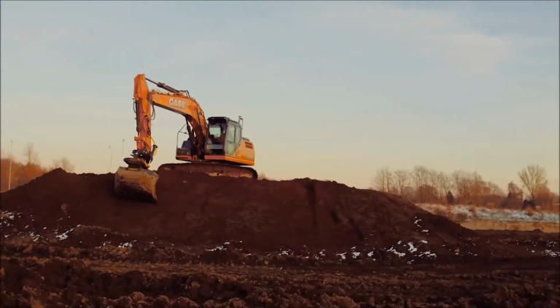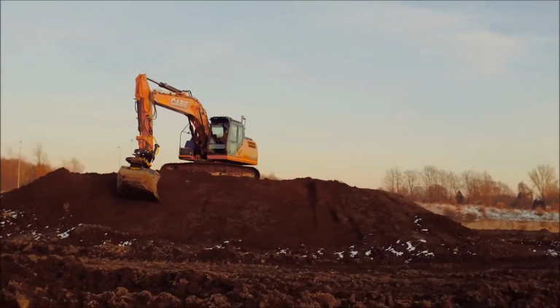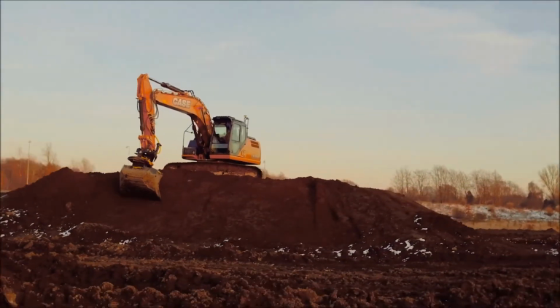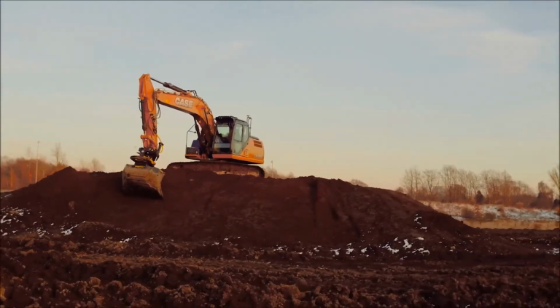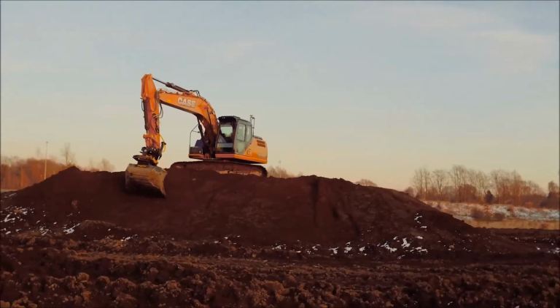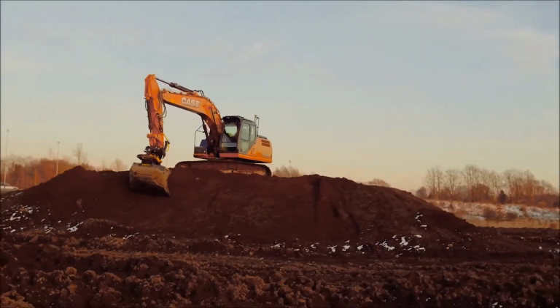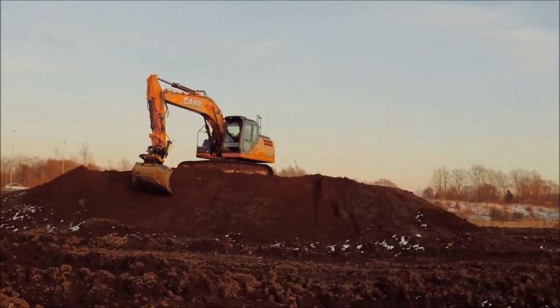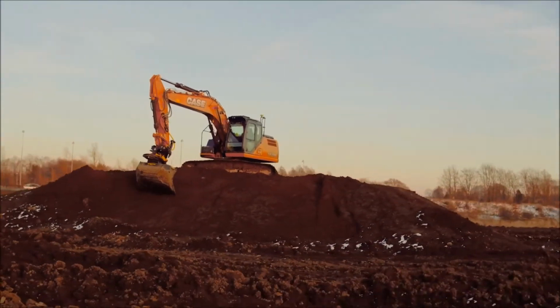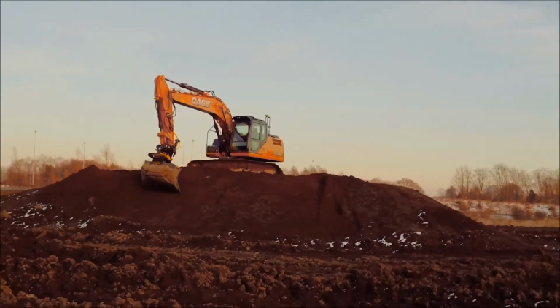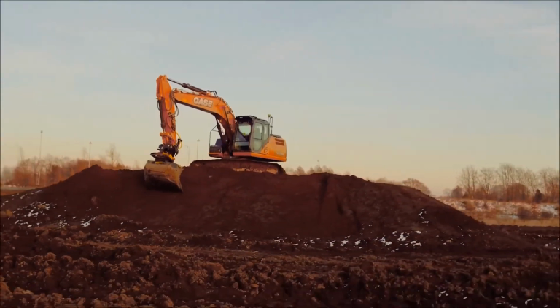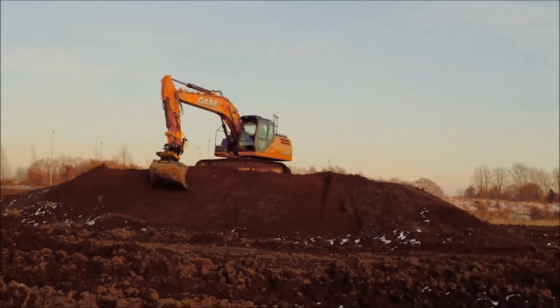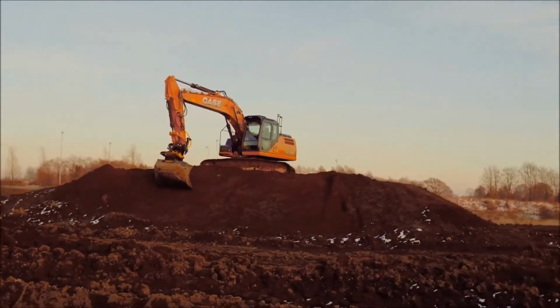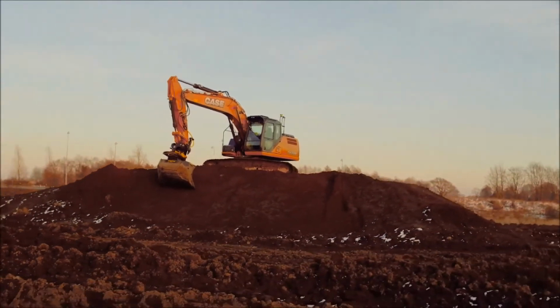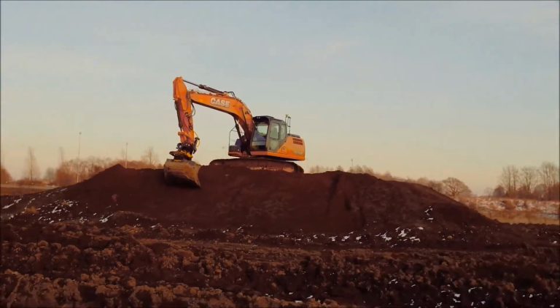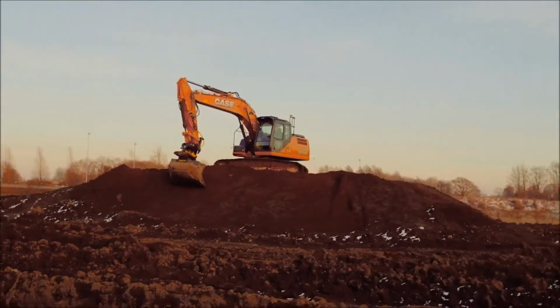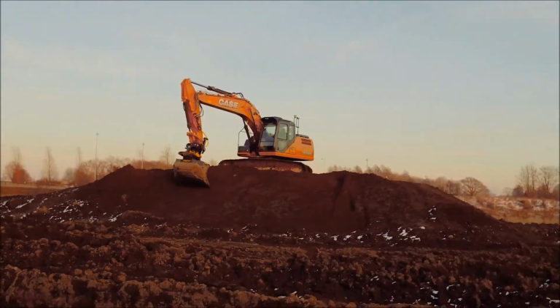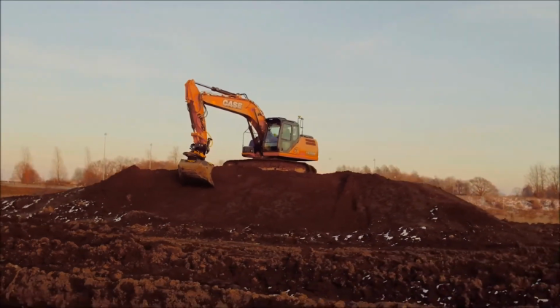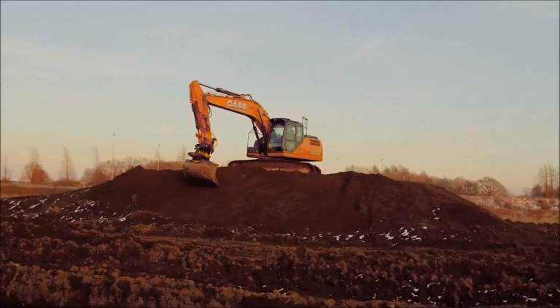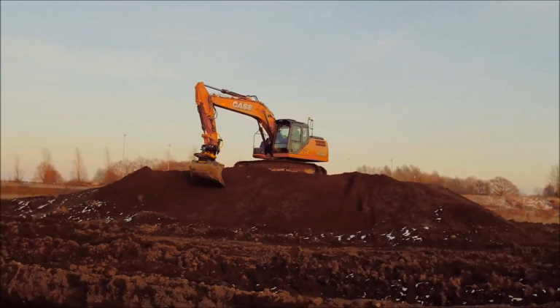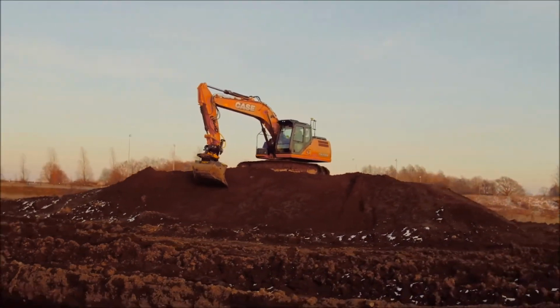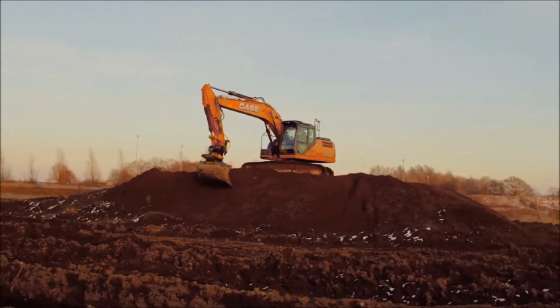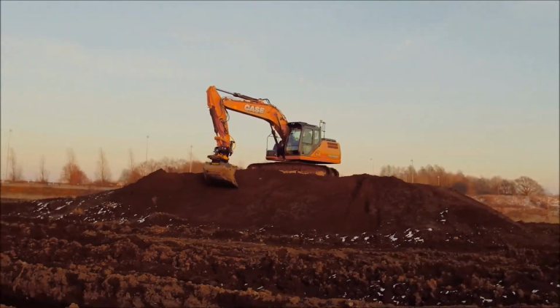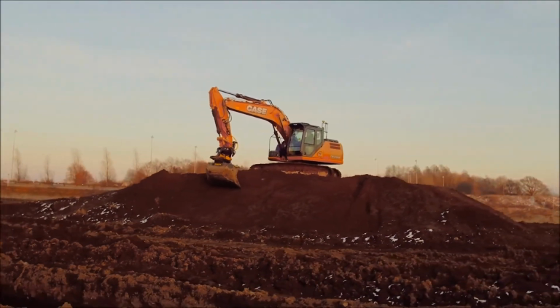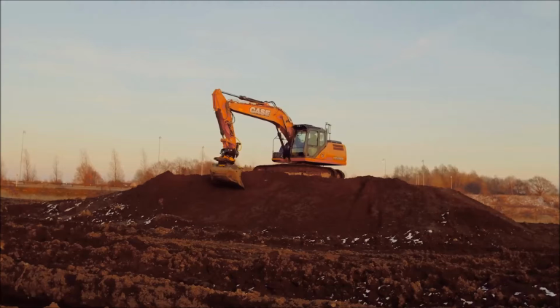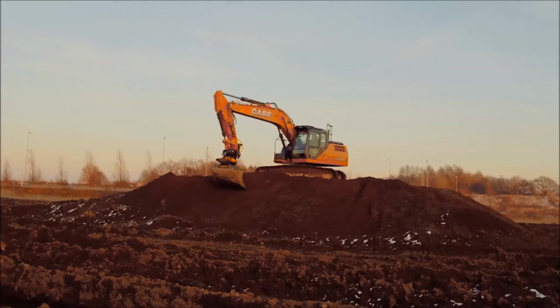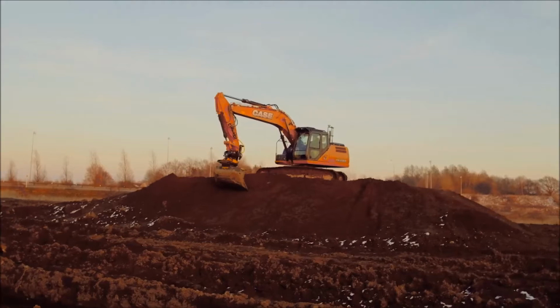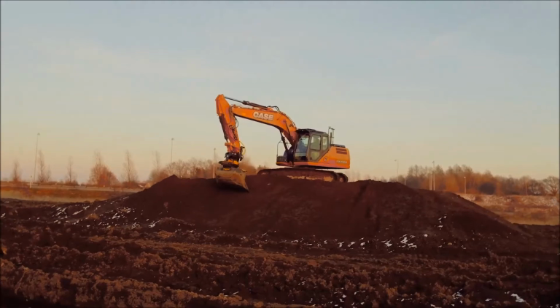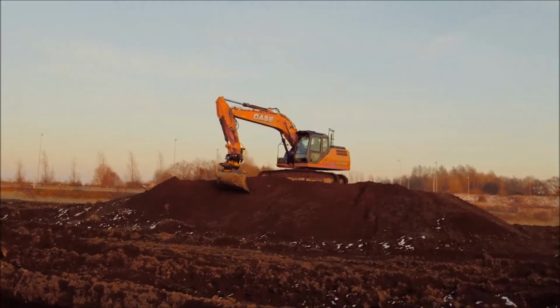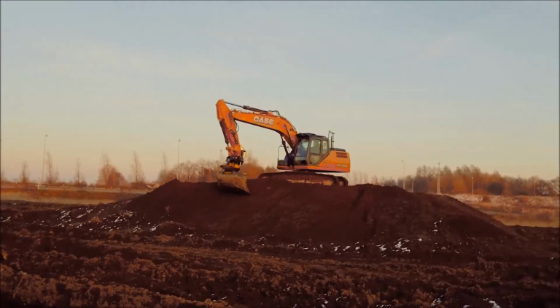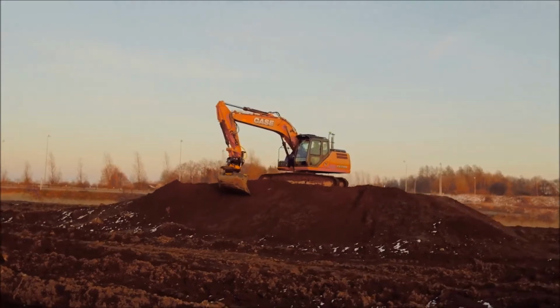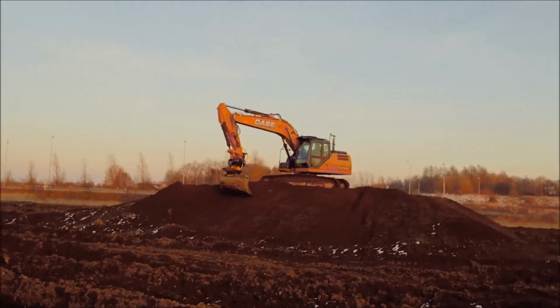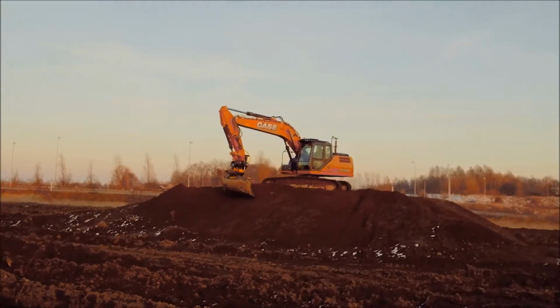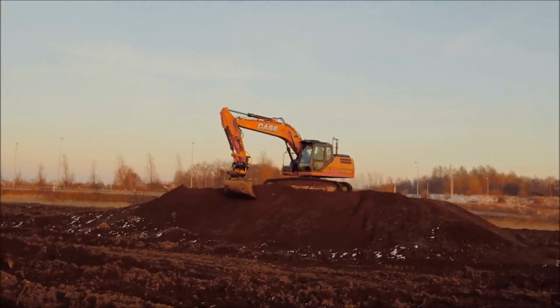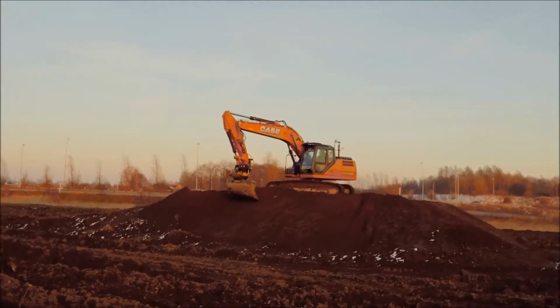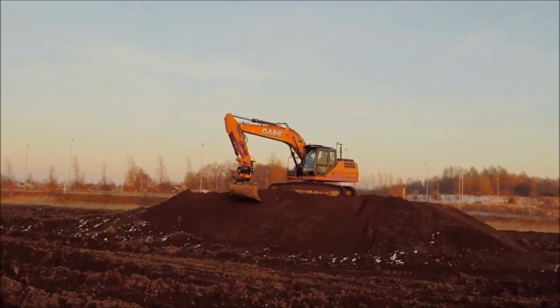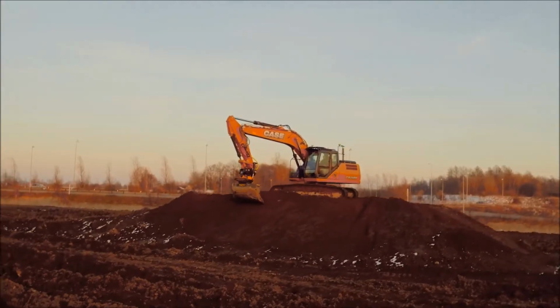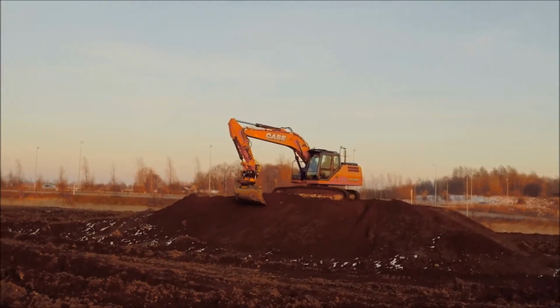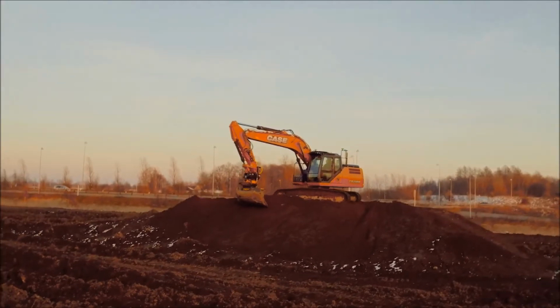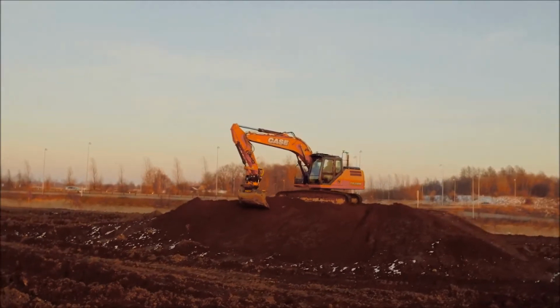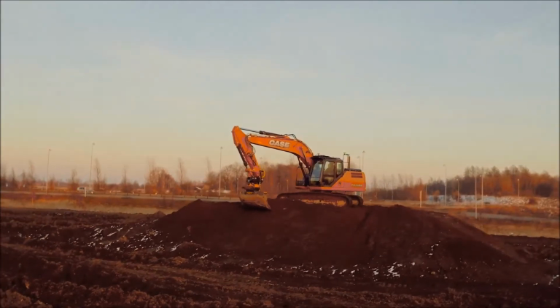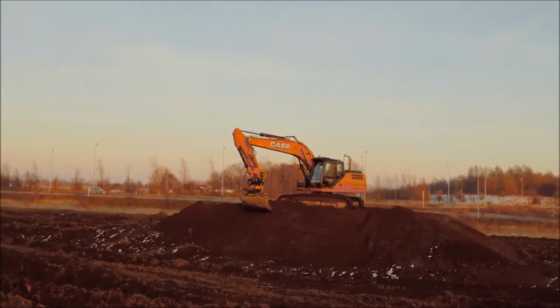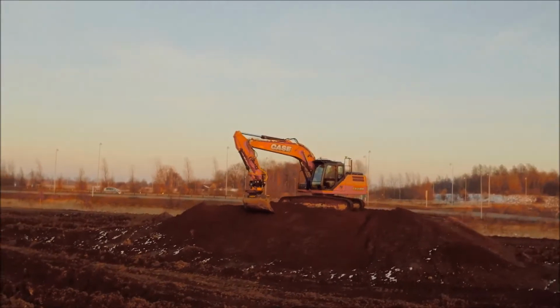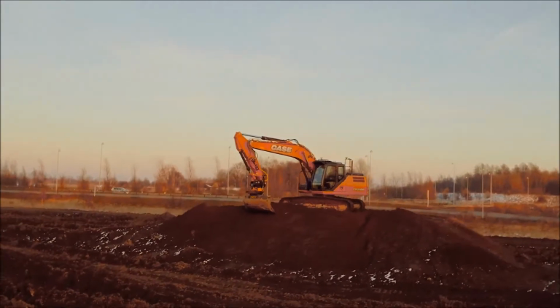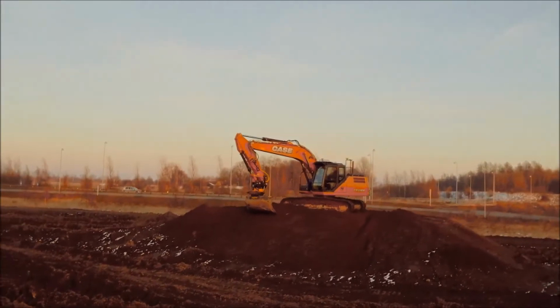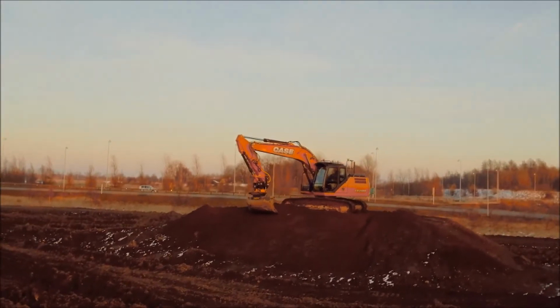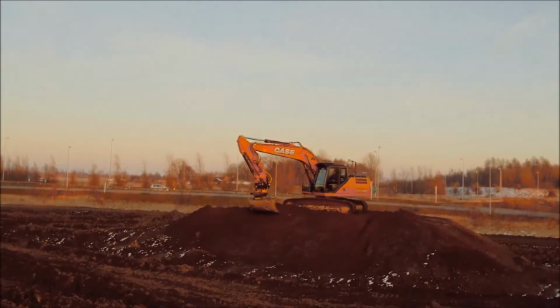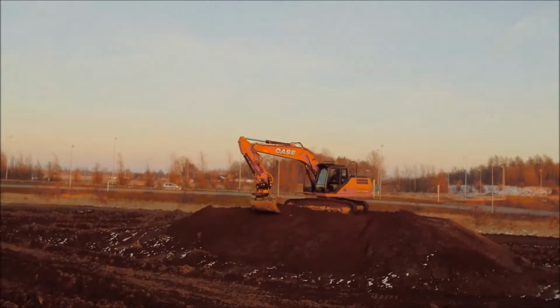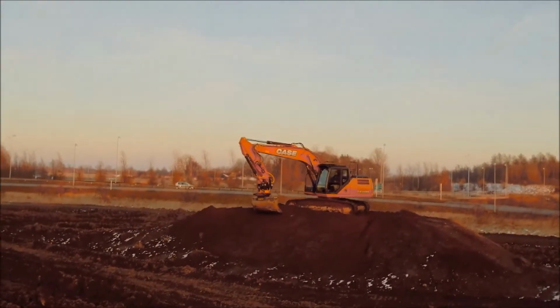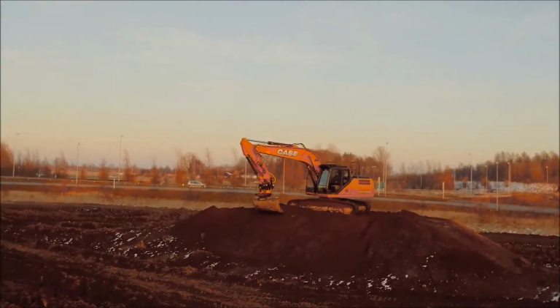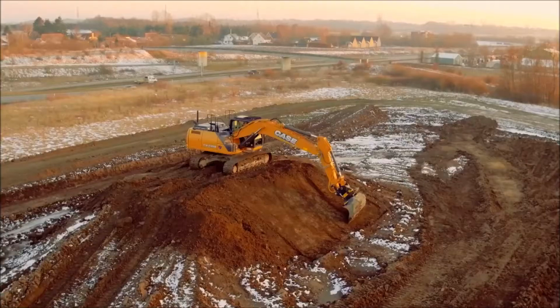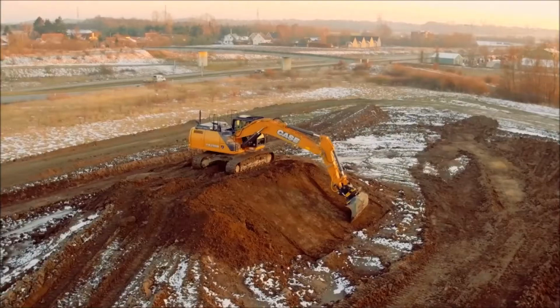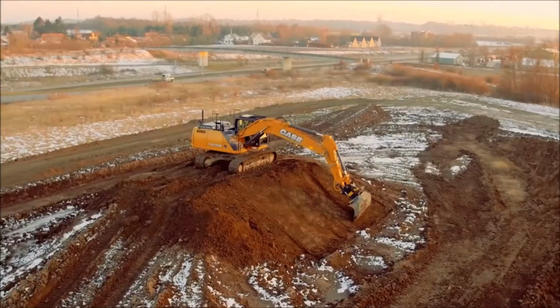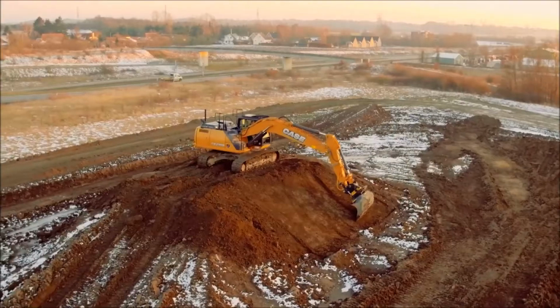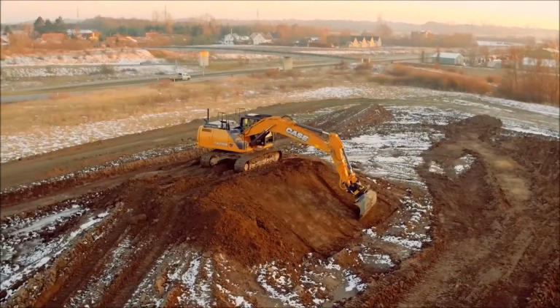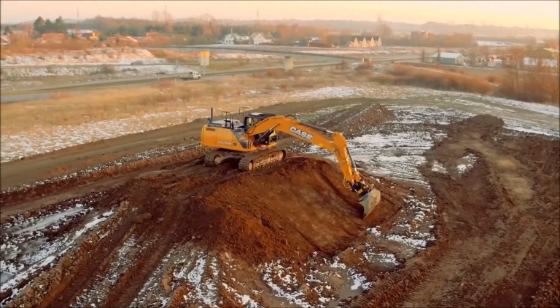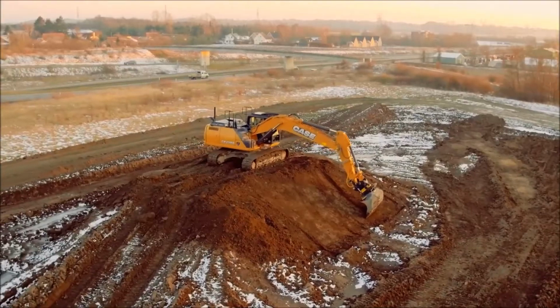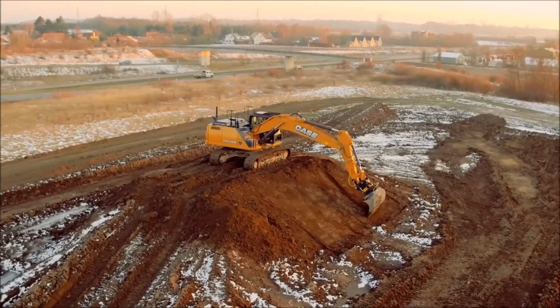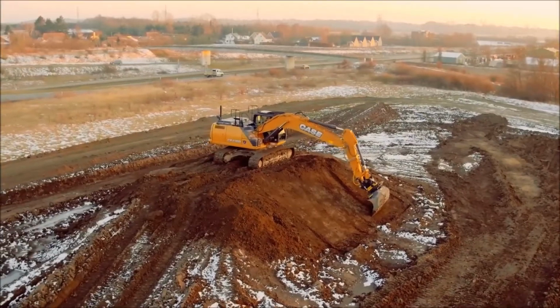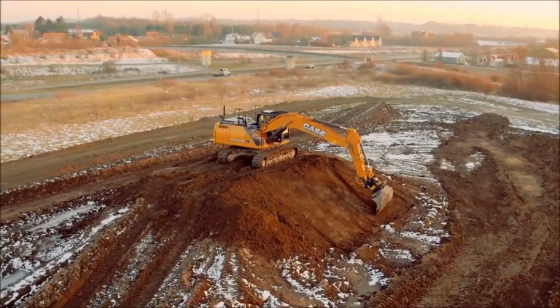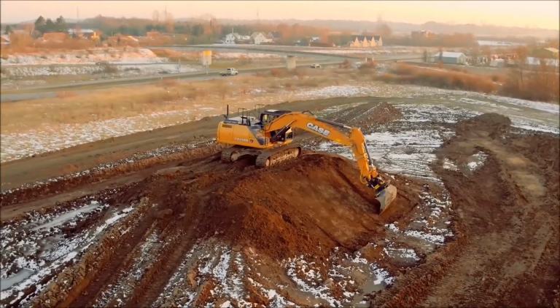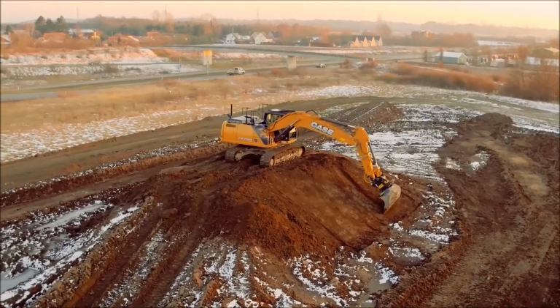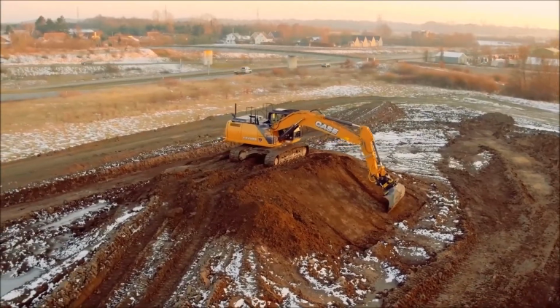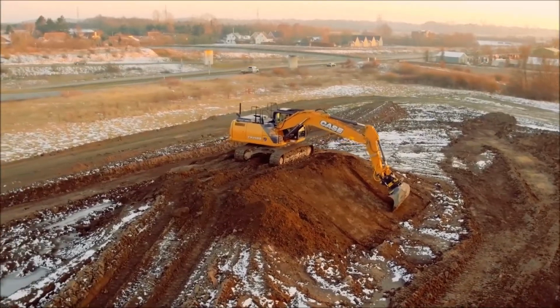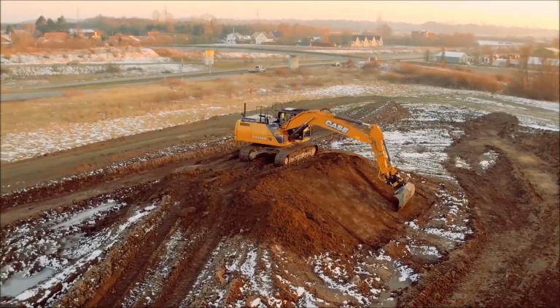Introducing IXE Co-Pilot from Leica Geosystems for ENCON Tilt Rotator — the world's first automated tilt rotator solution.